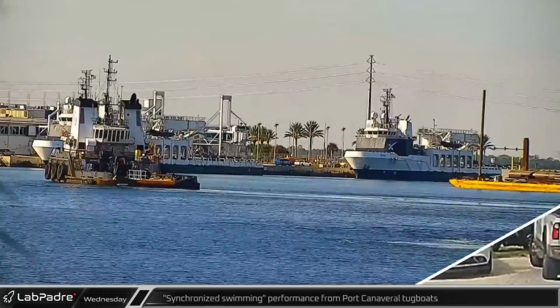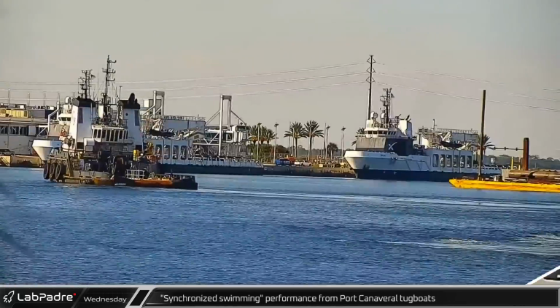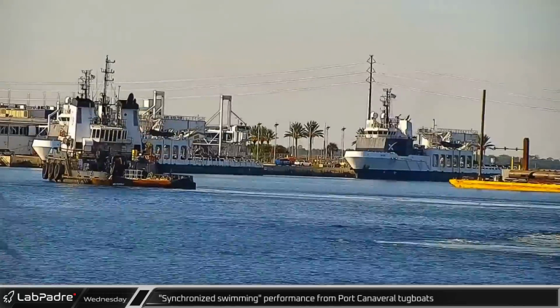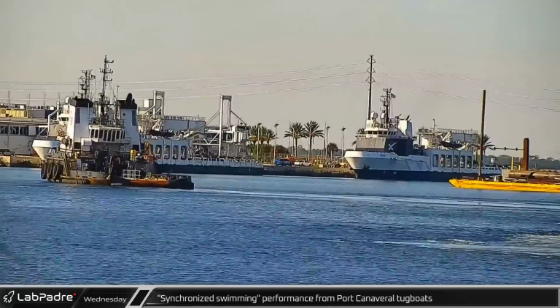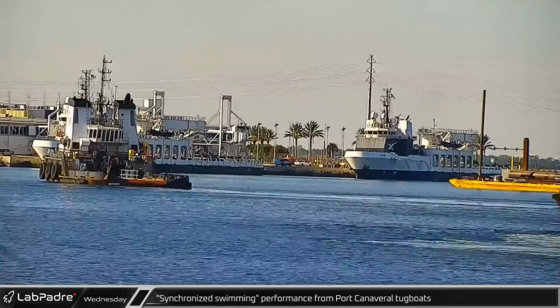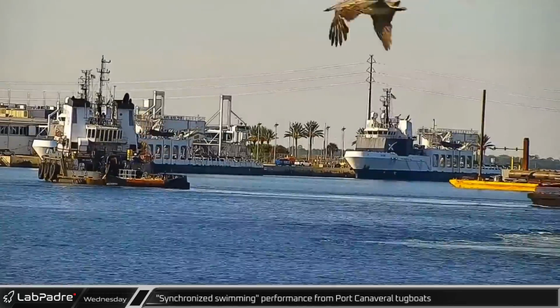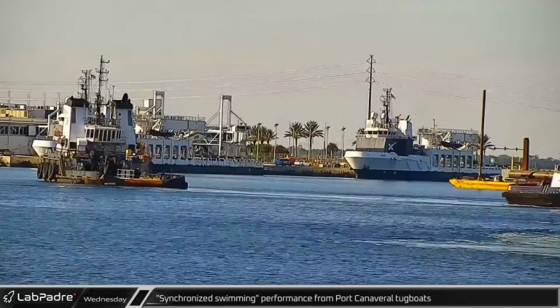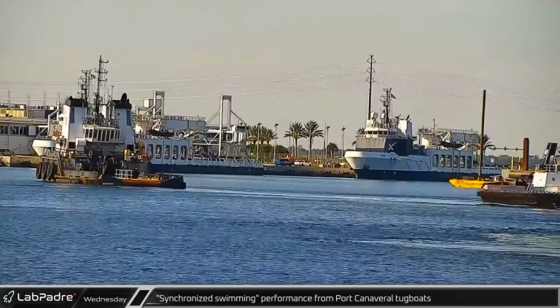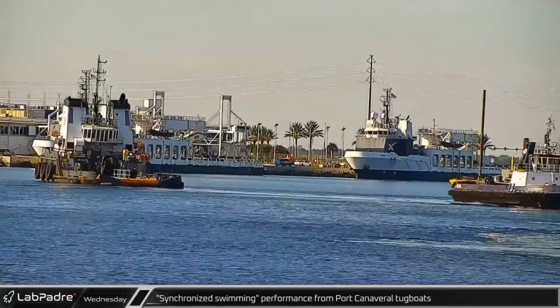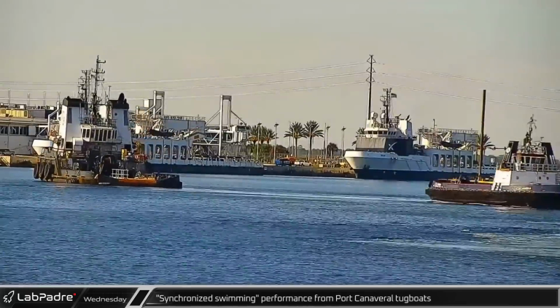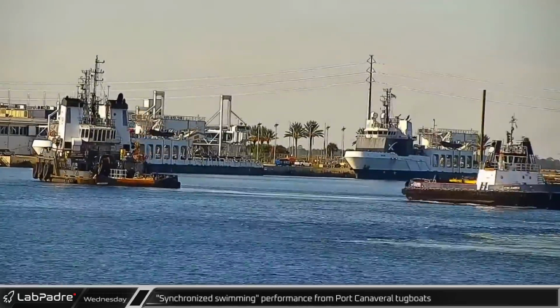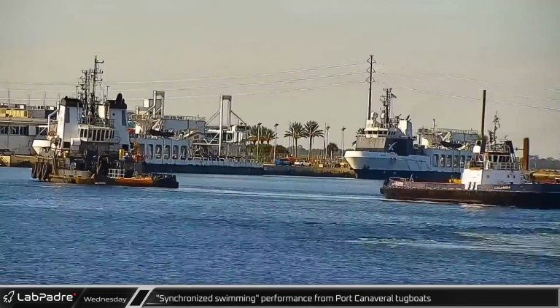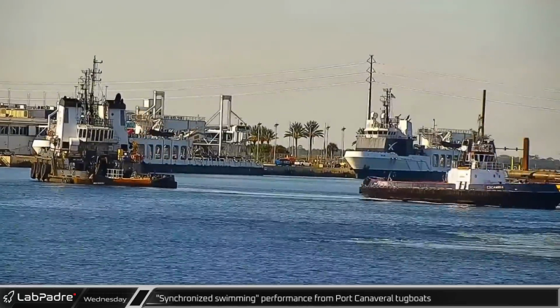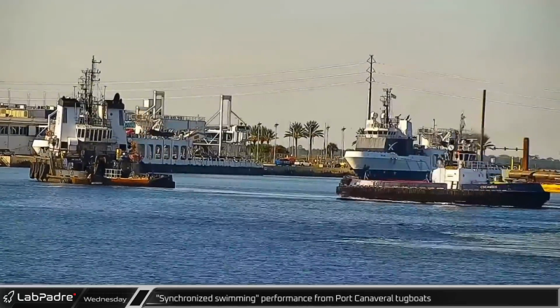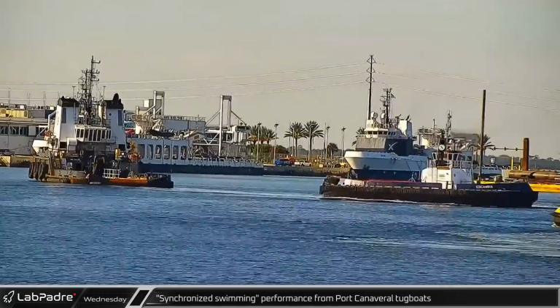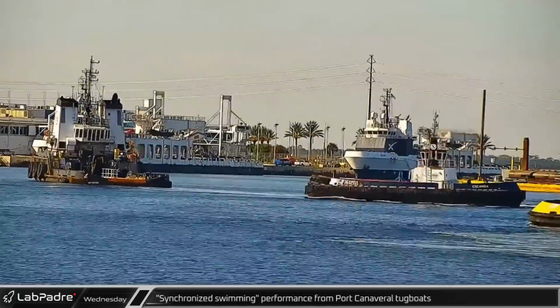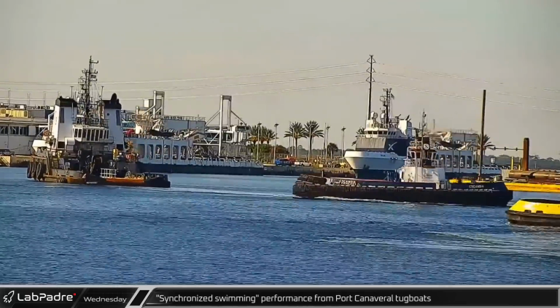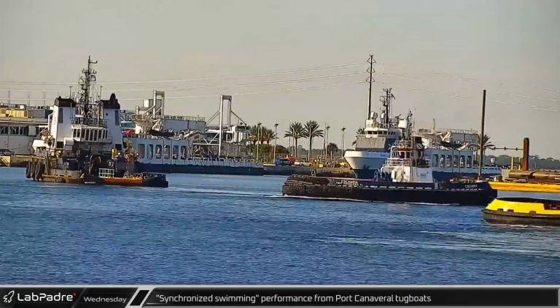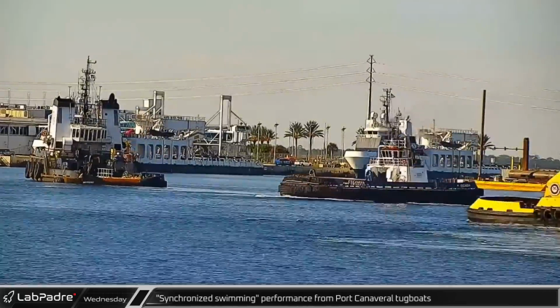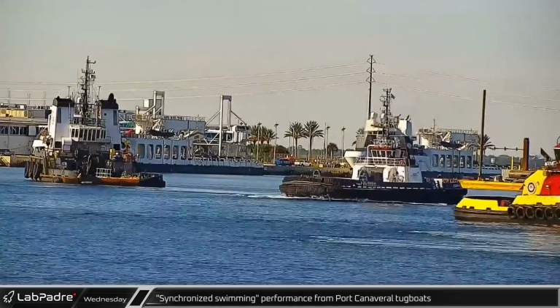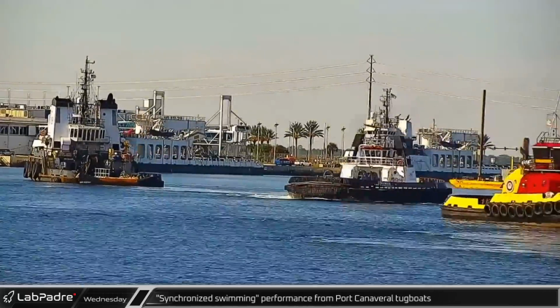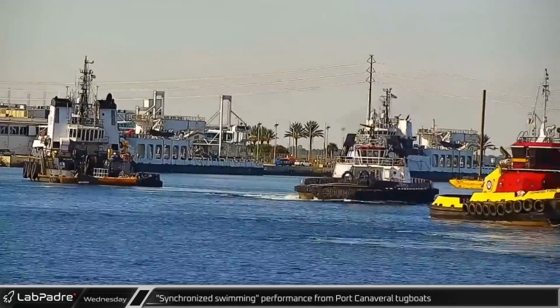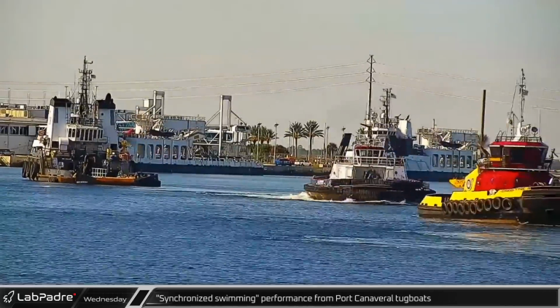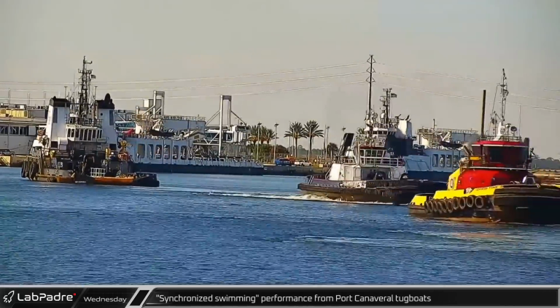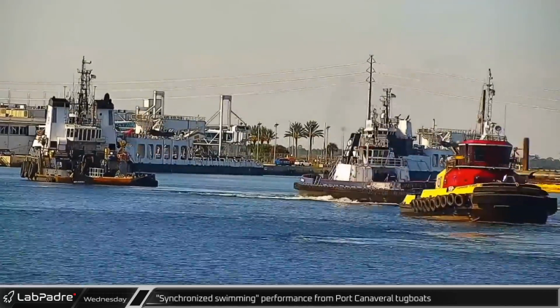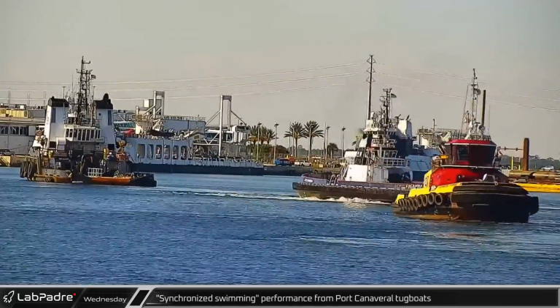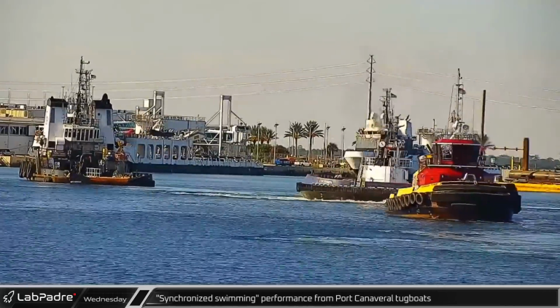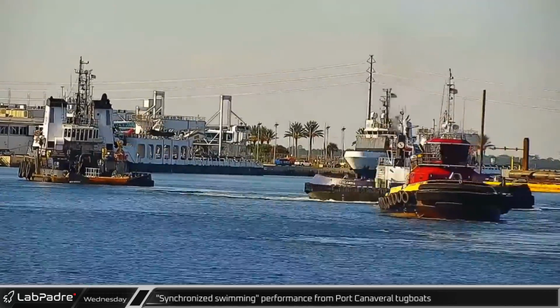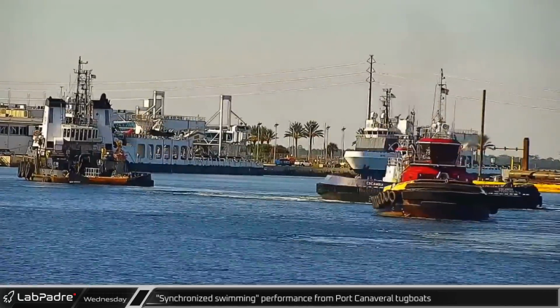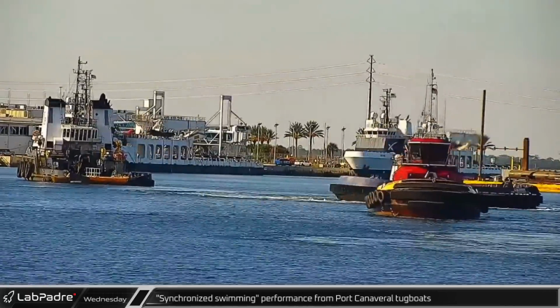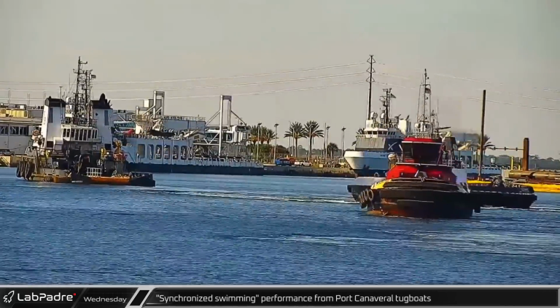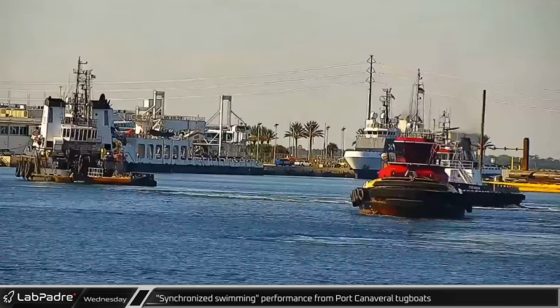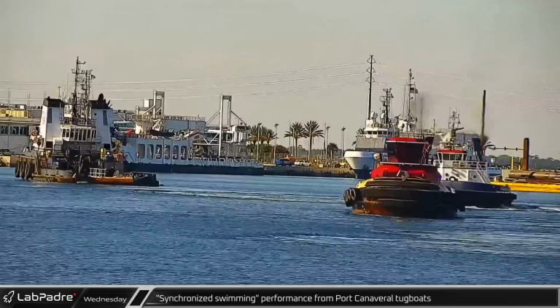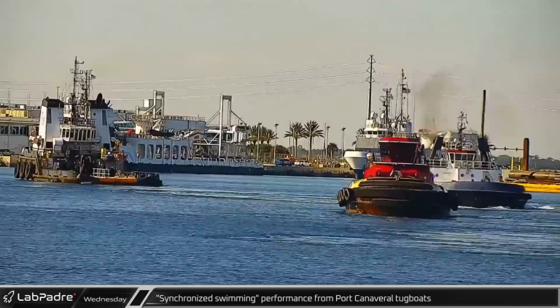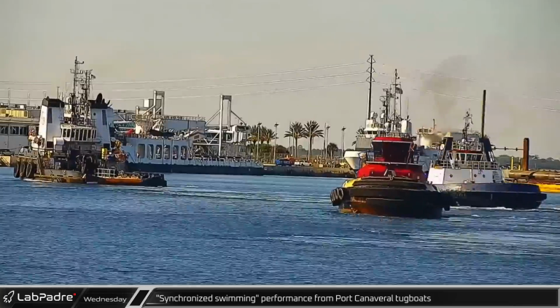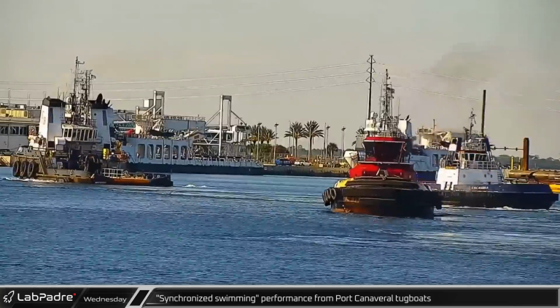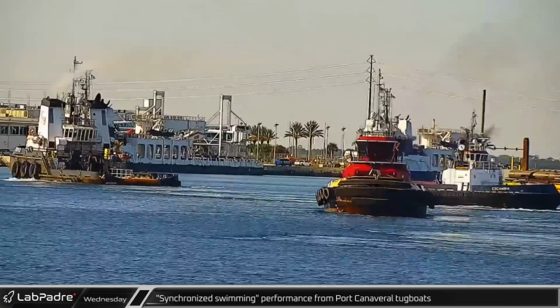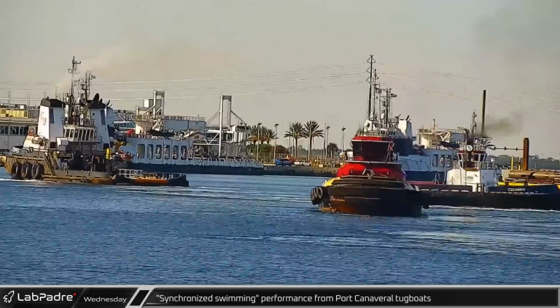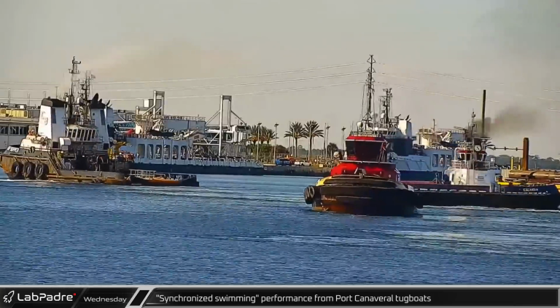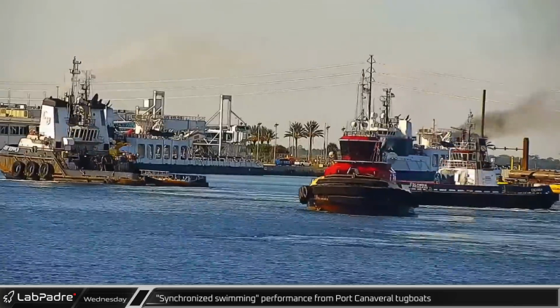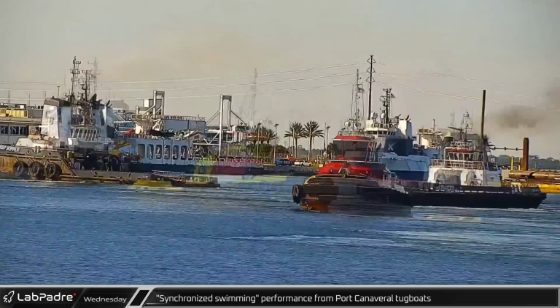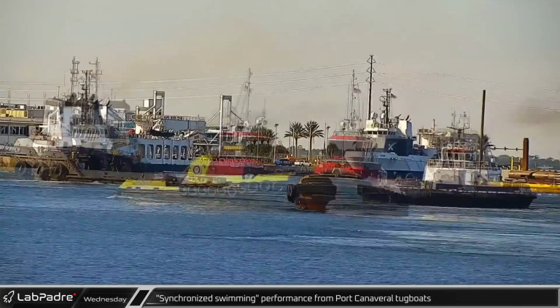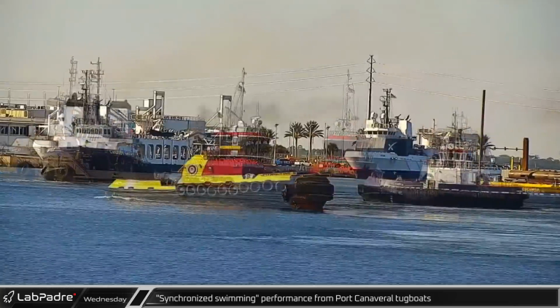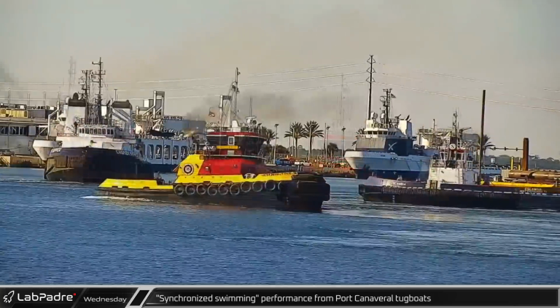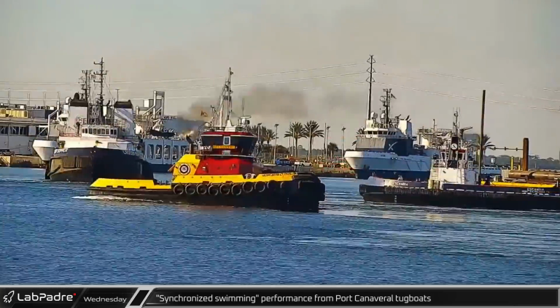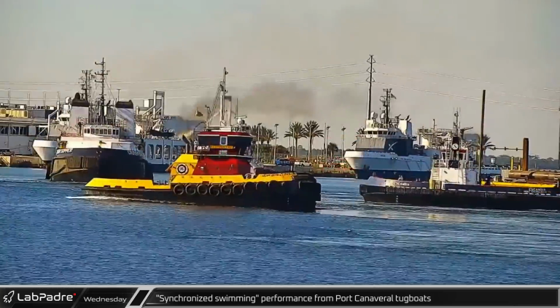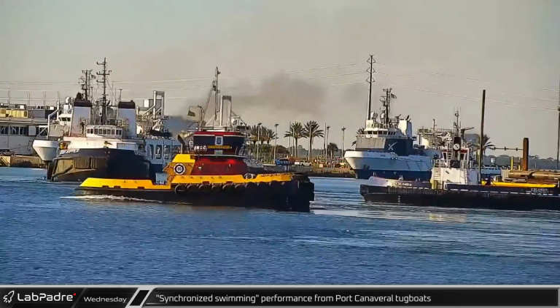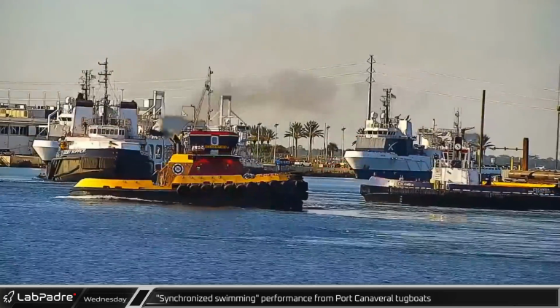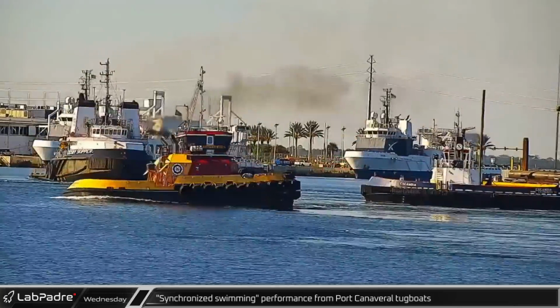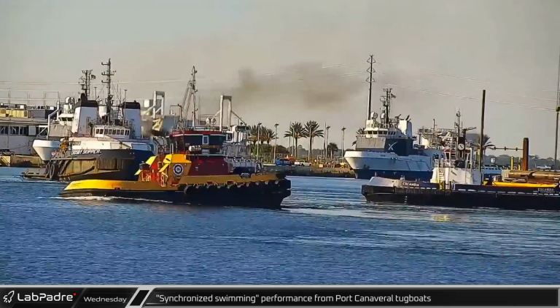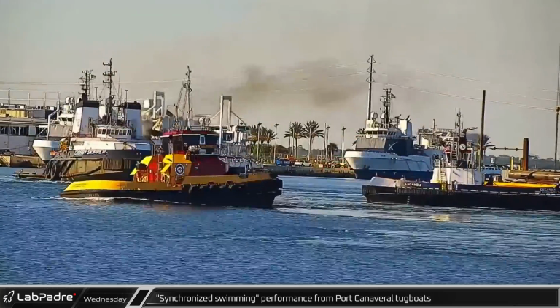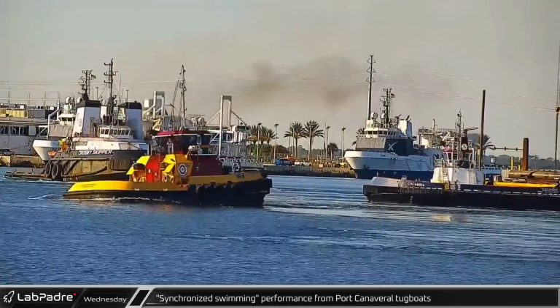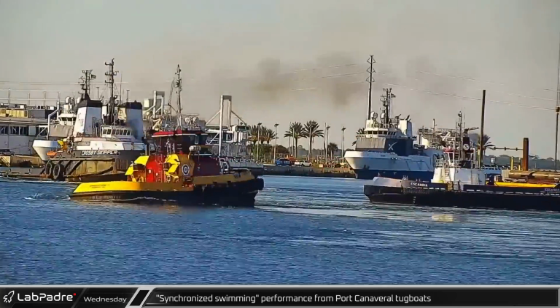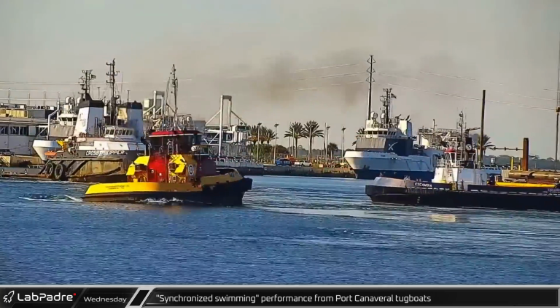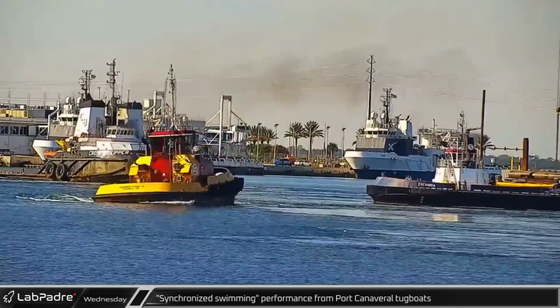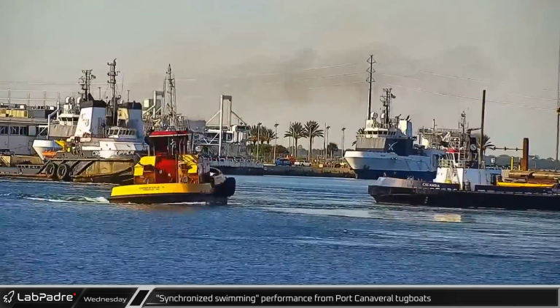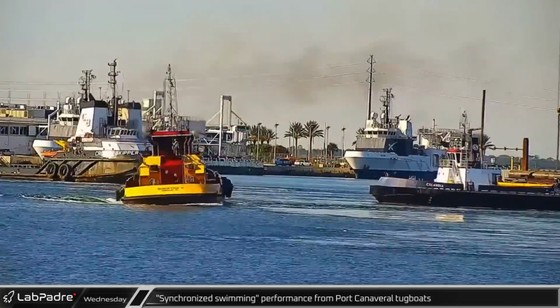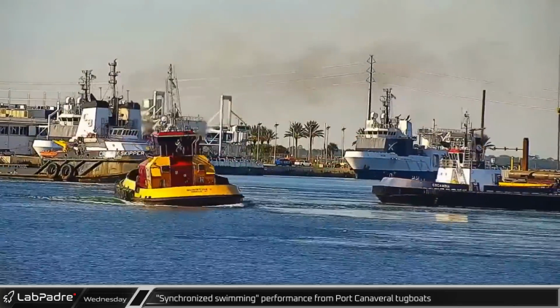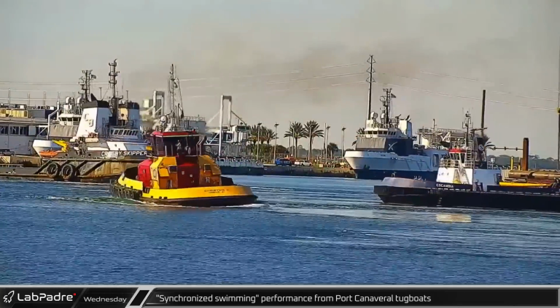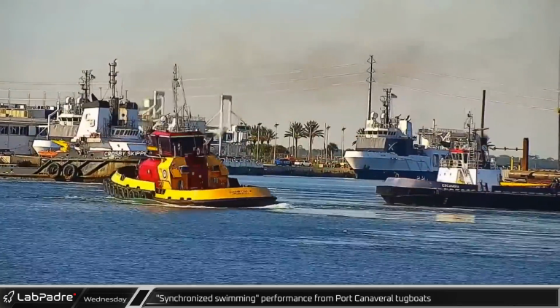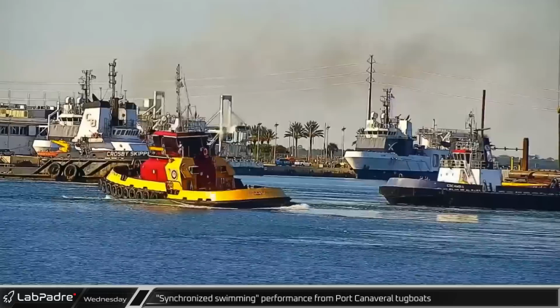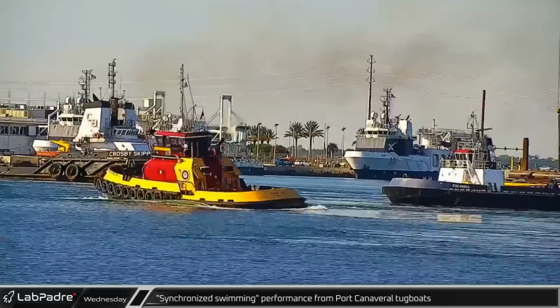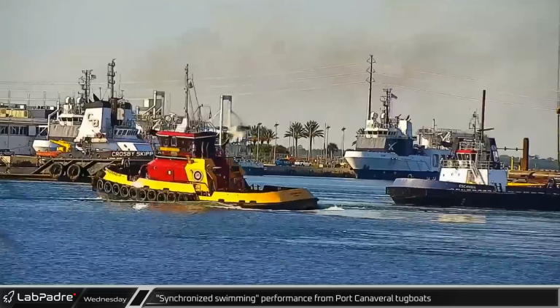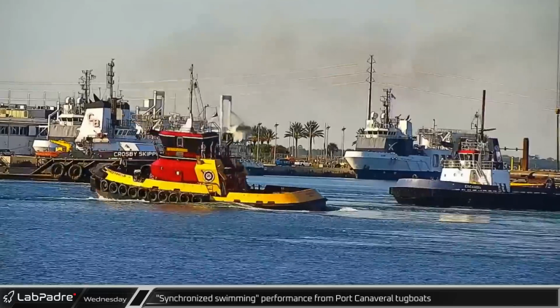Having a bit of fun, there was a round of synchronized swimming performed by Port Canaveral's tugboats for the cameras.